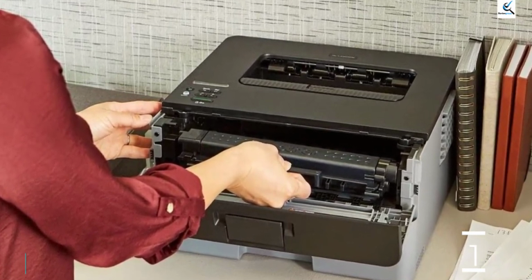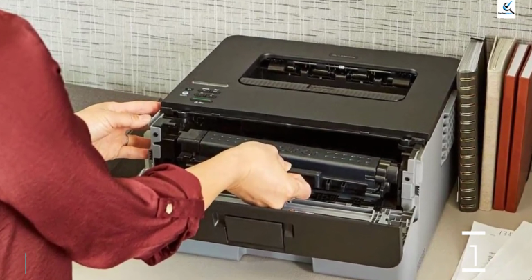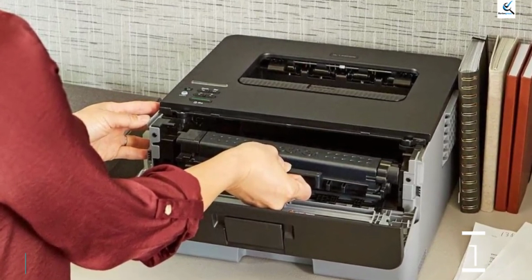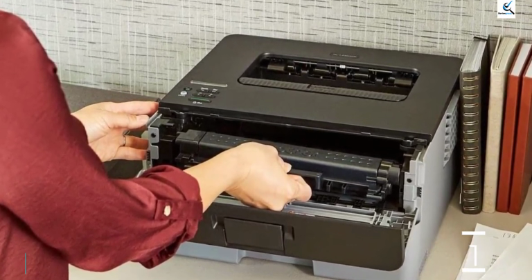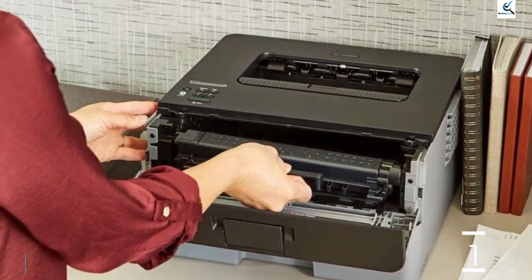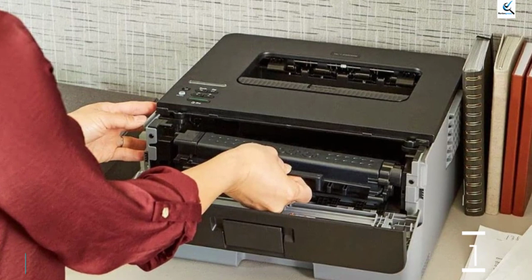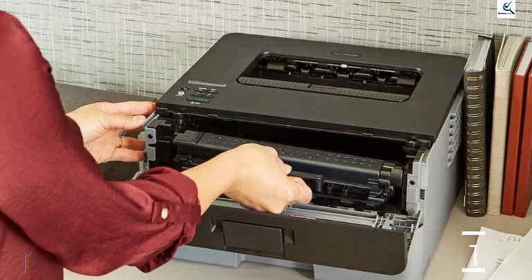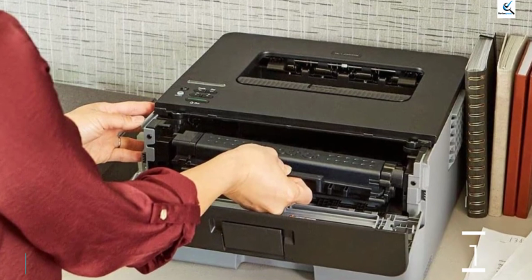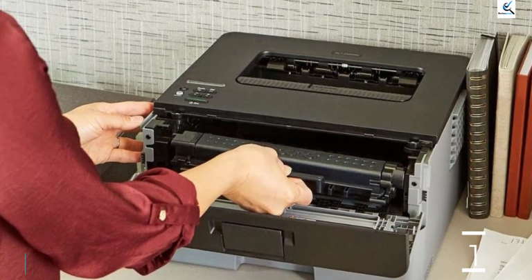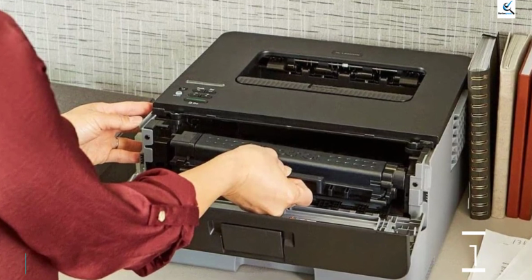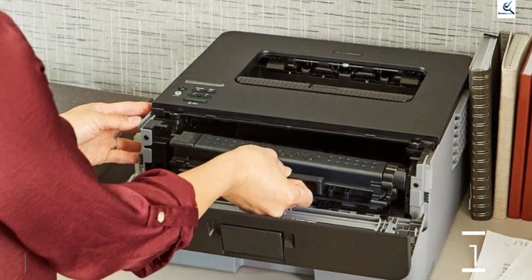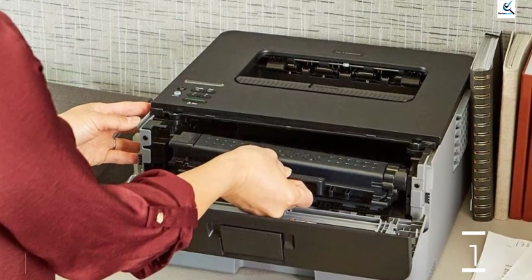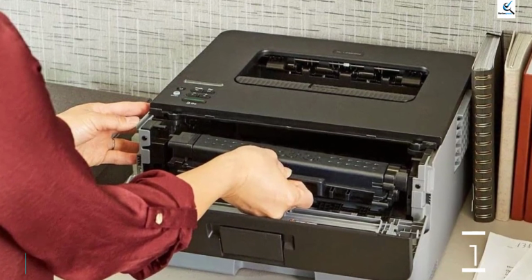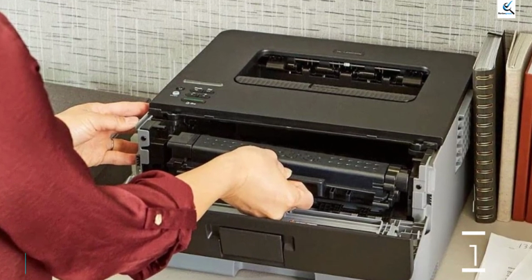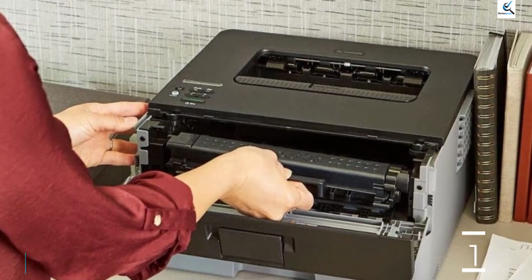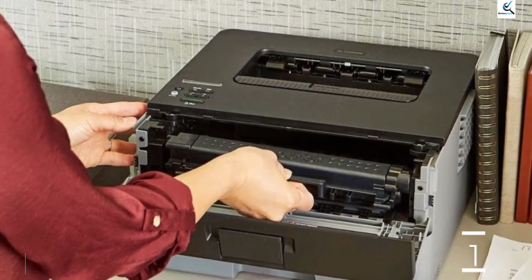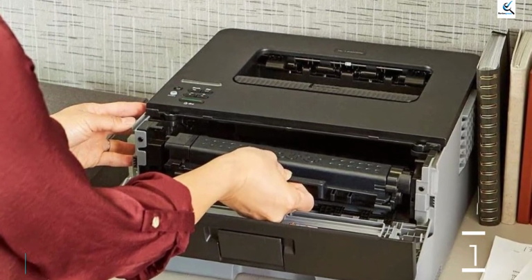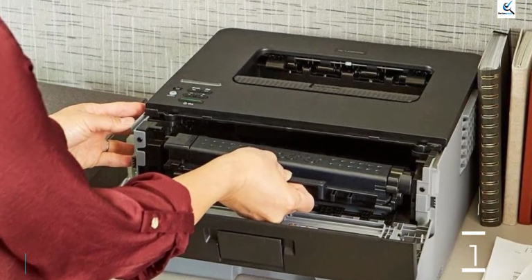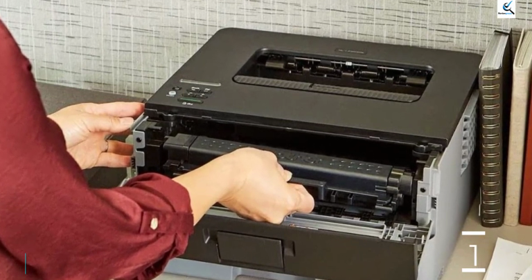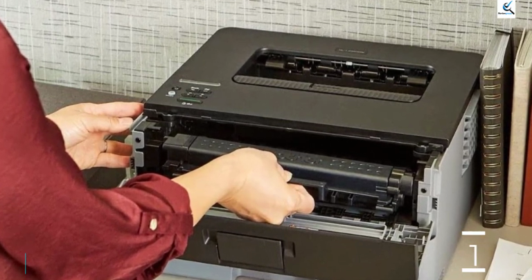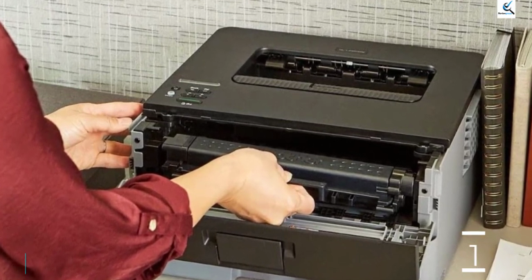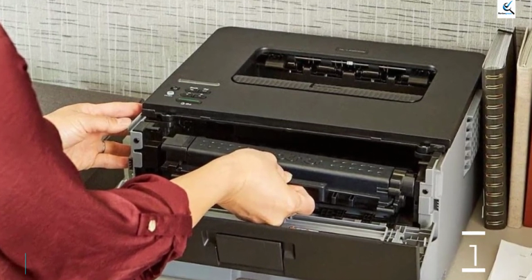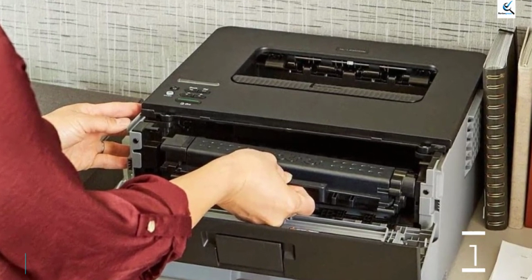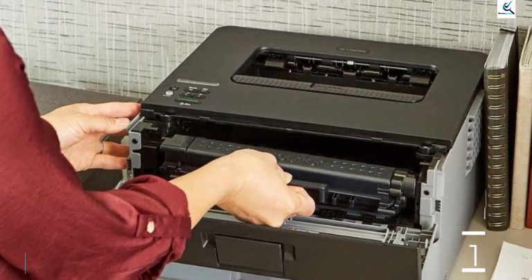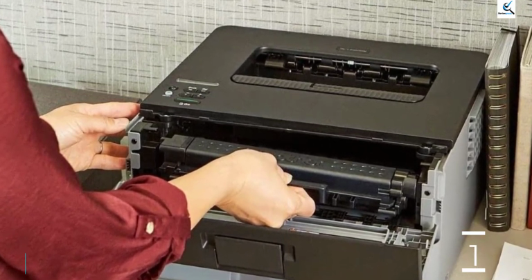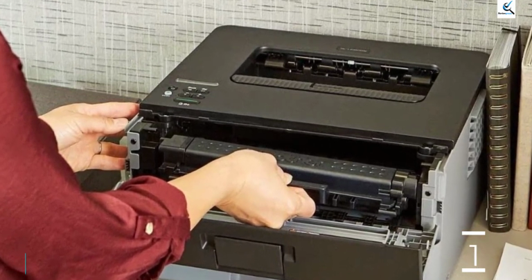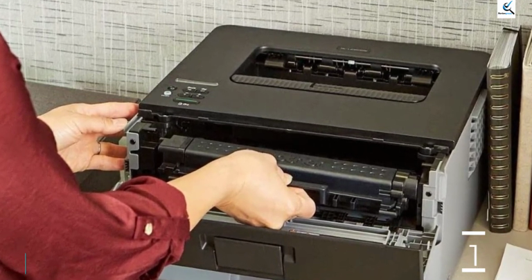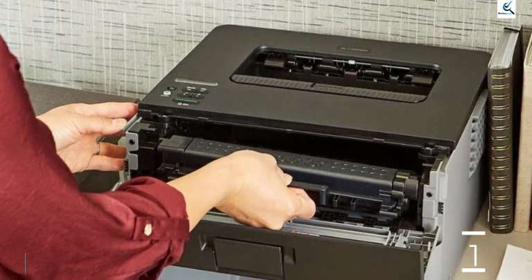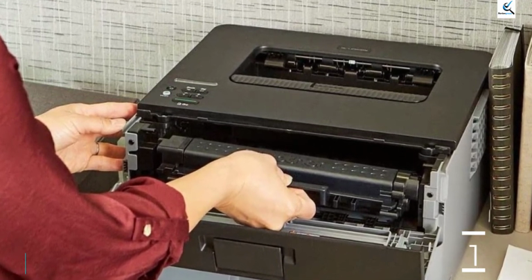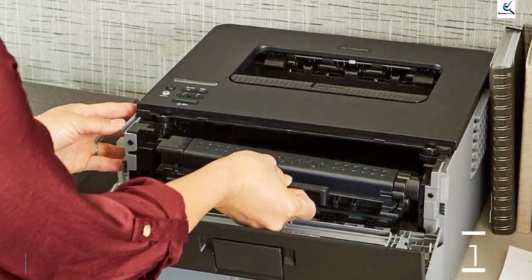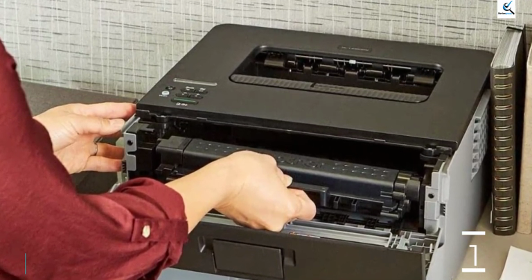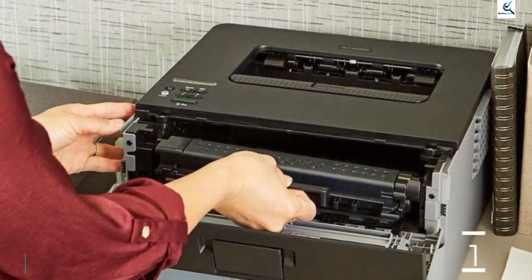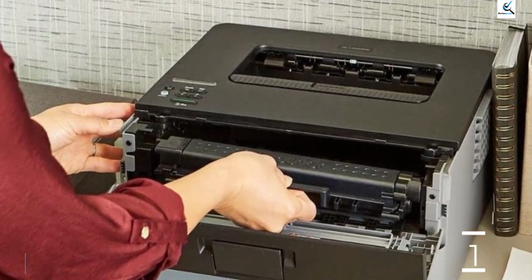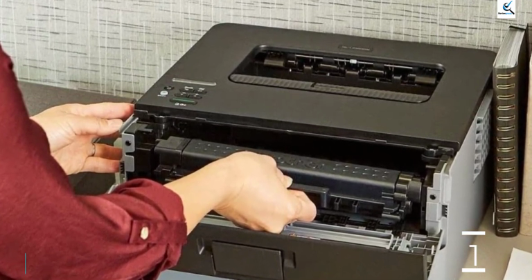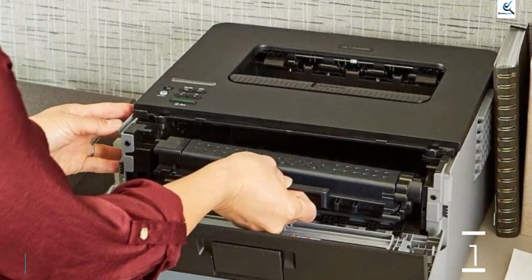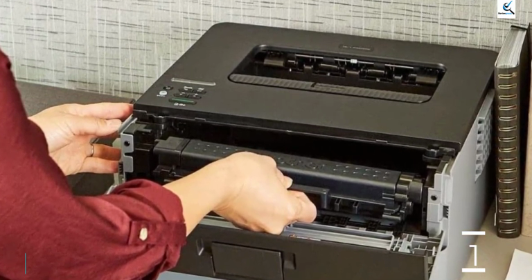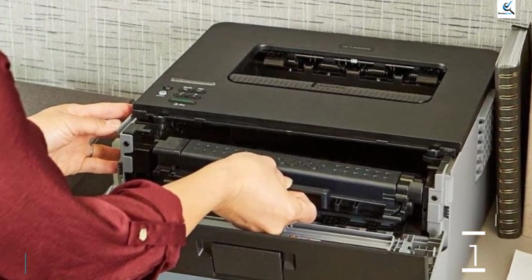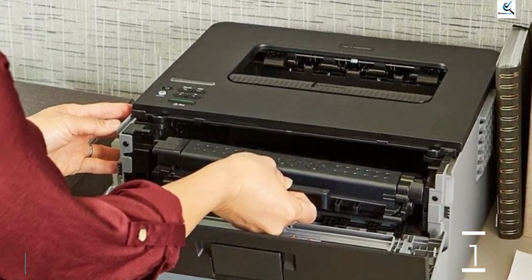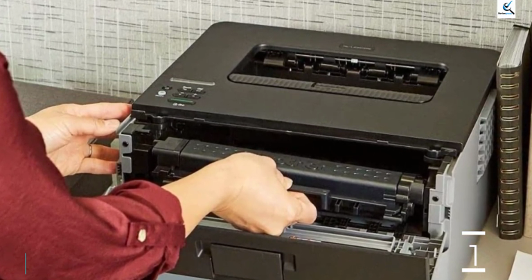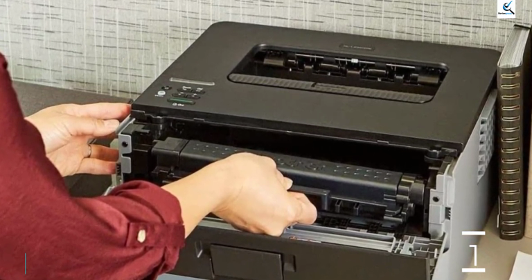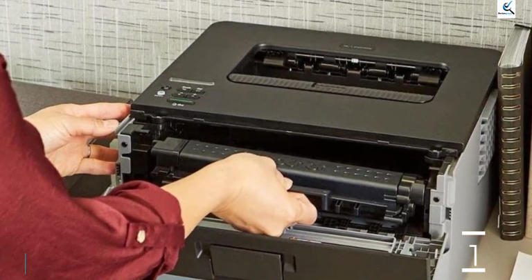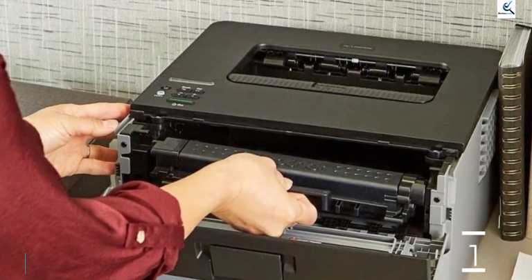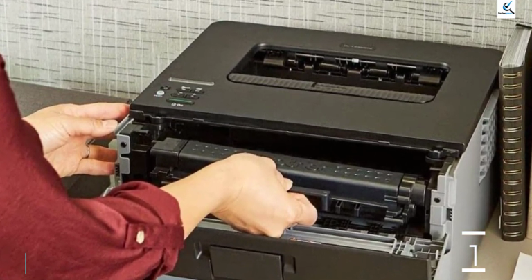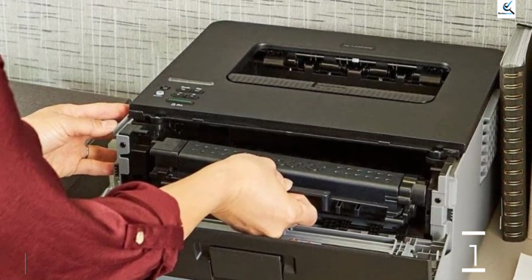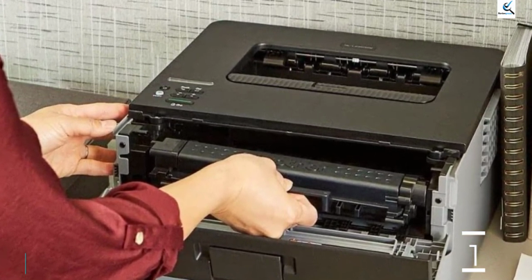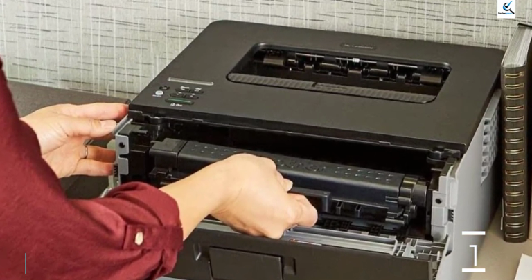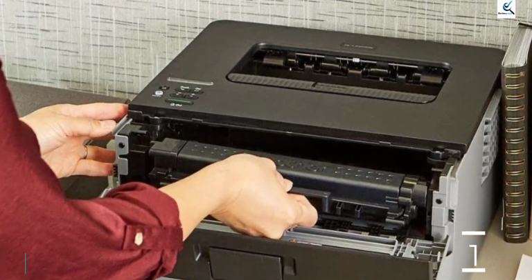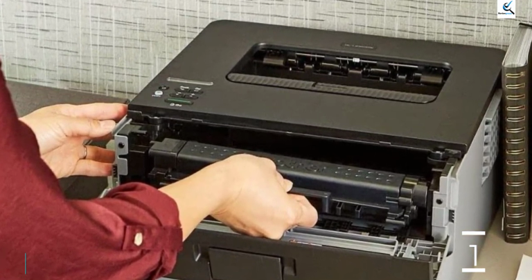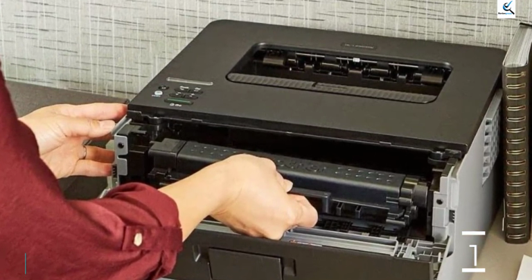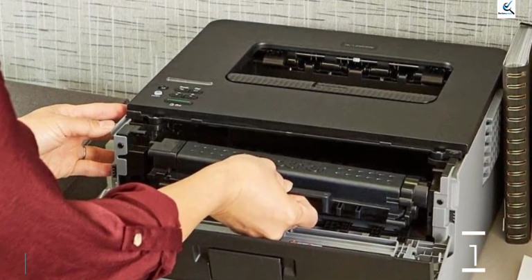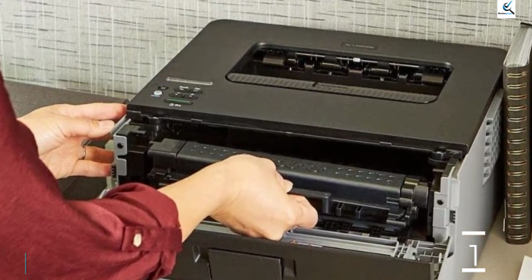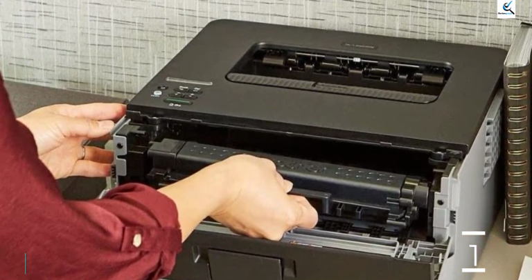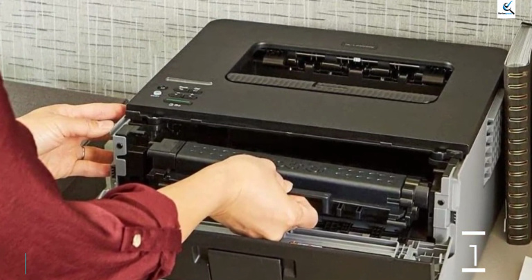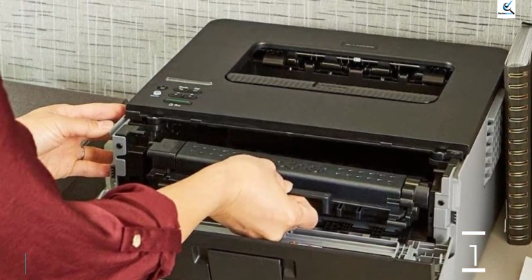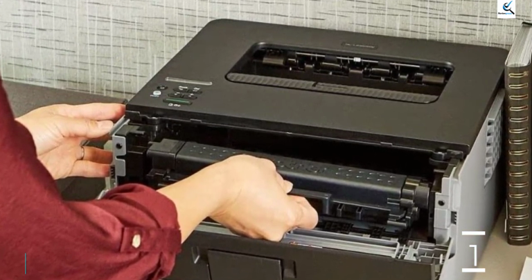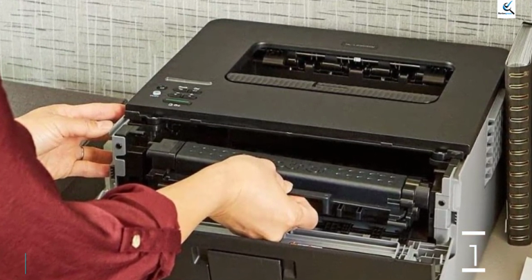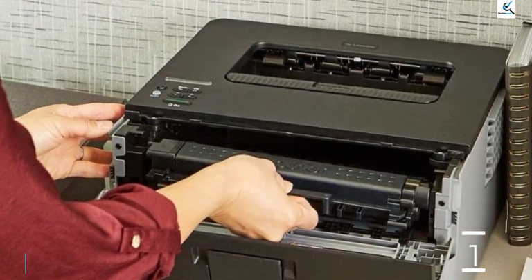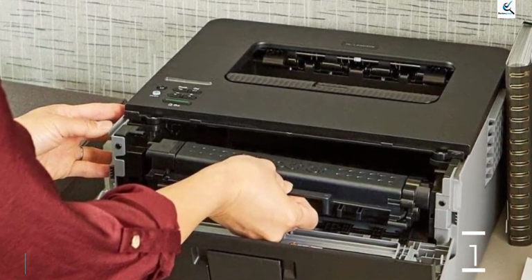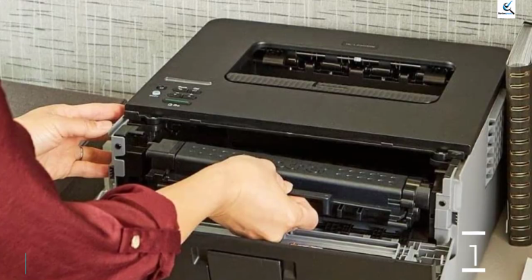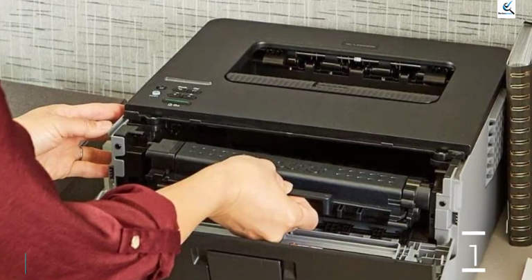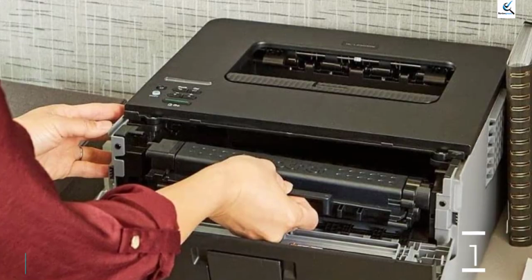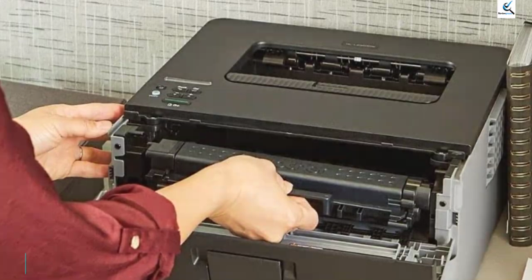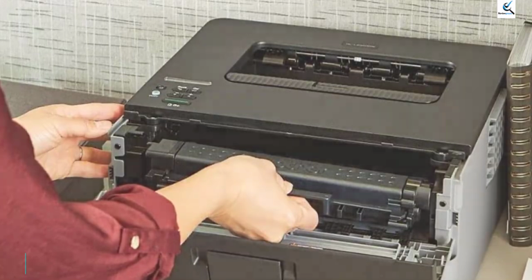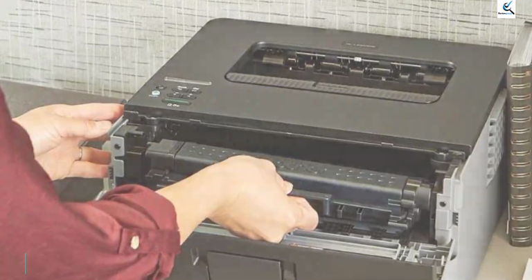Overall, it's a good printer that you can get for cheap. You just need to make sure you won't need to scan anything in the future.